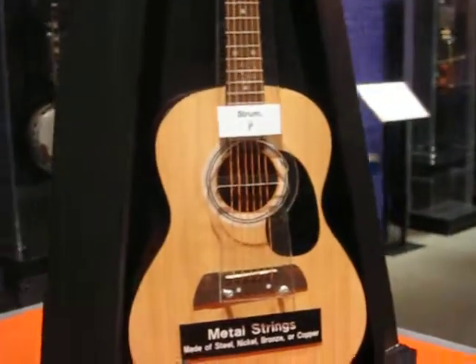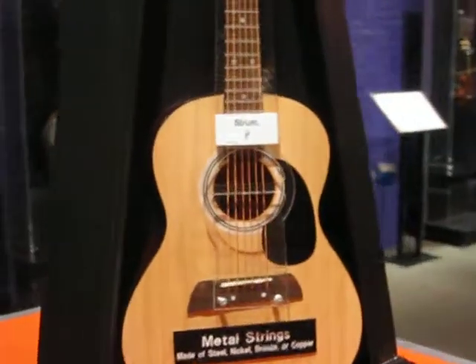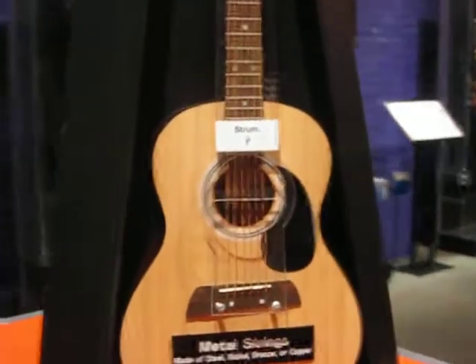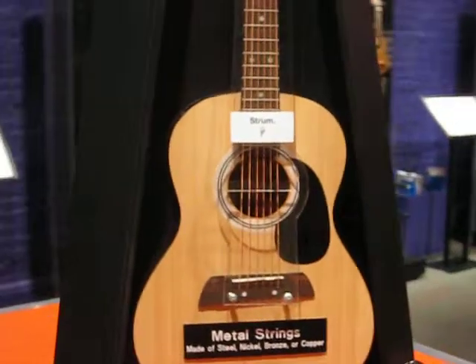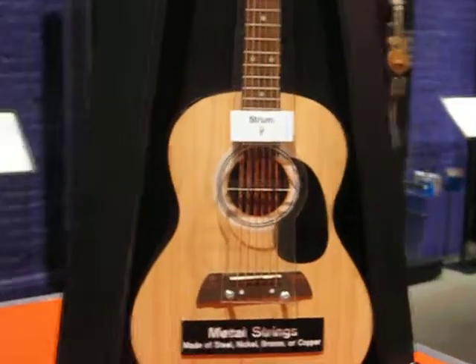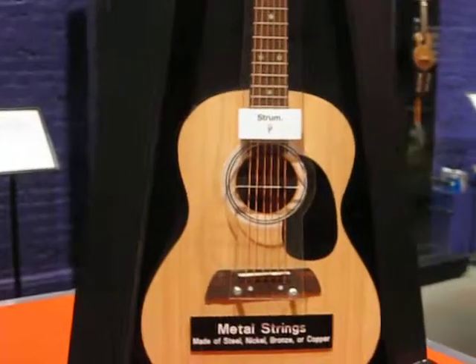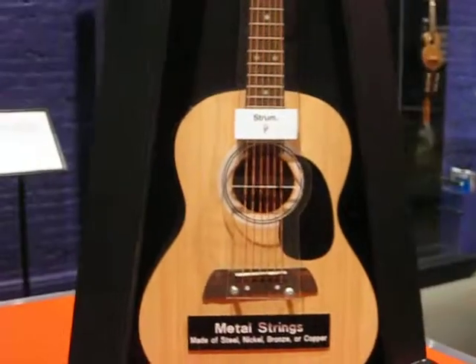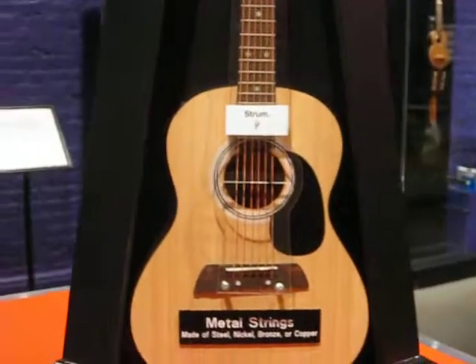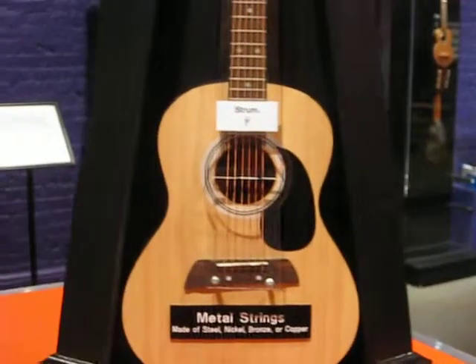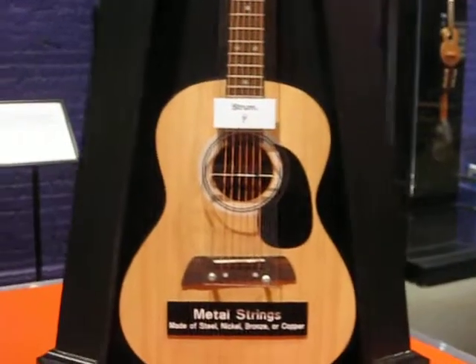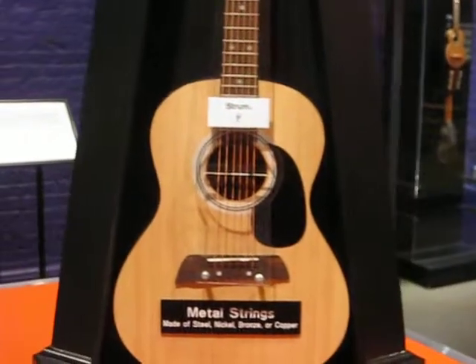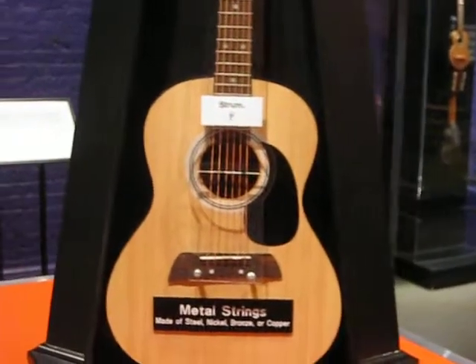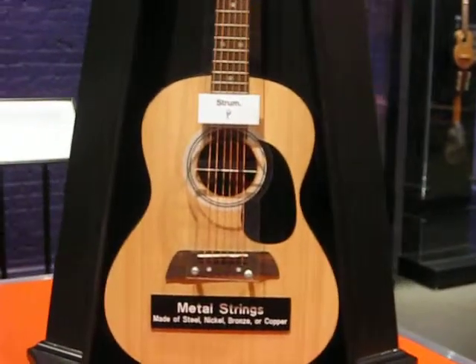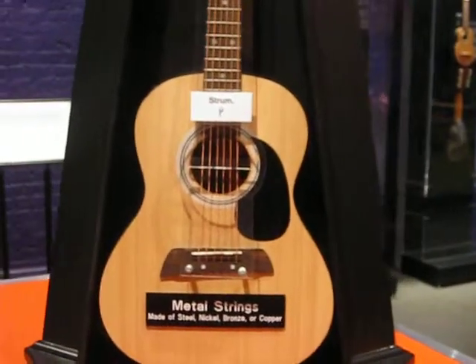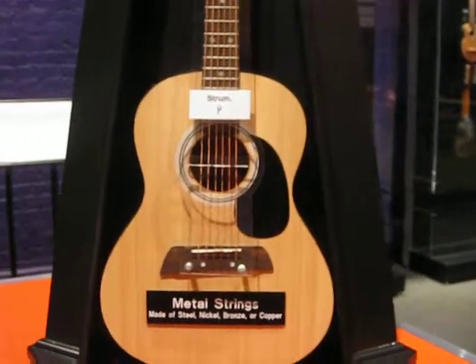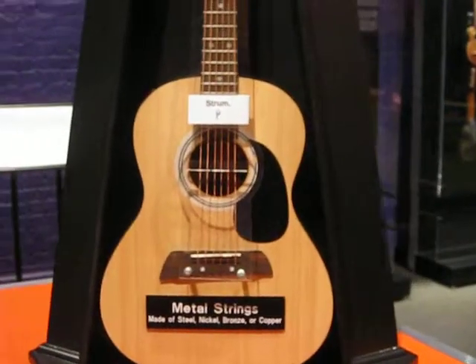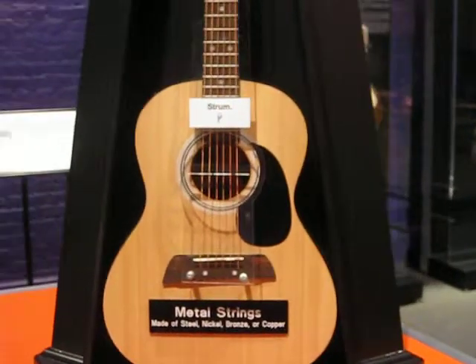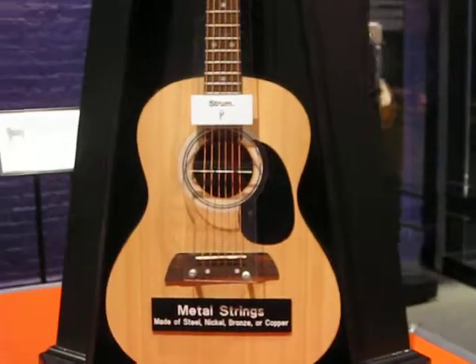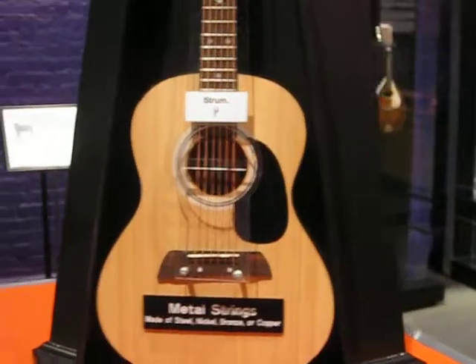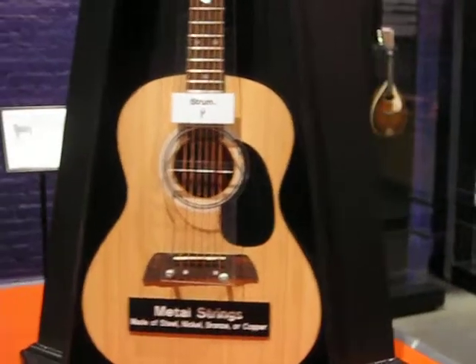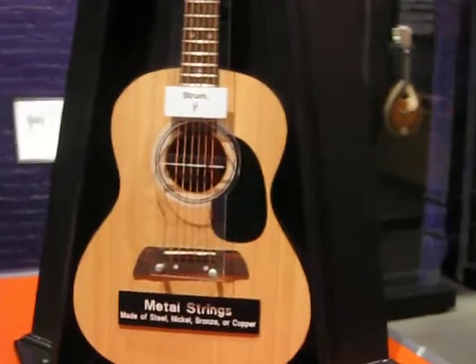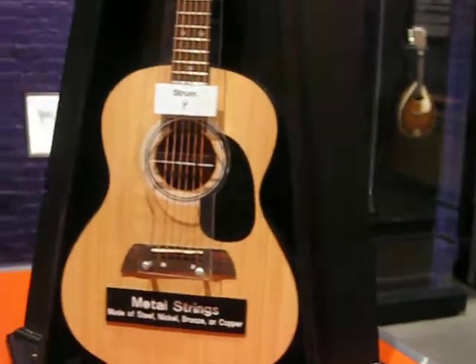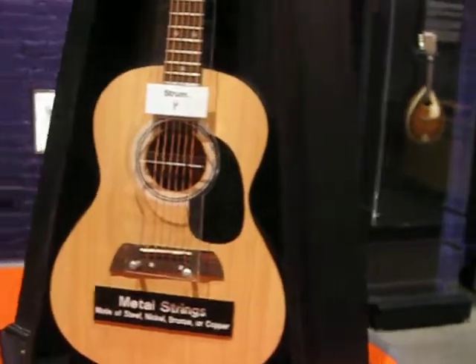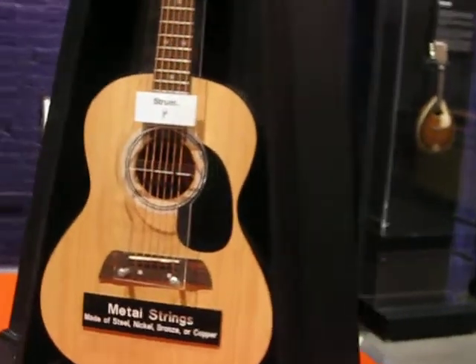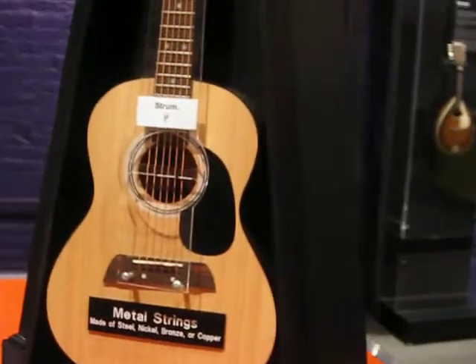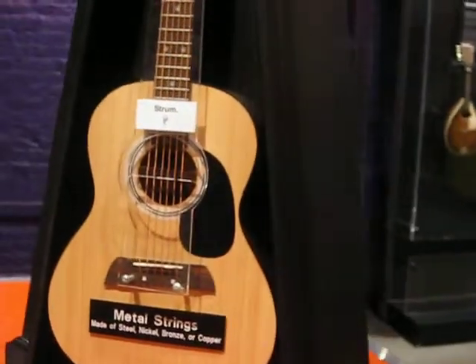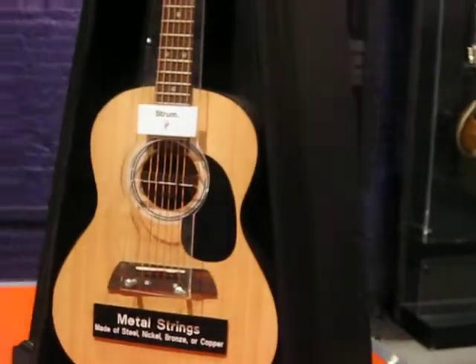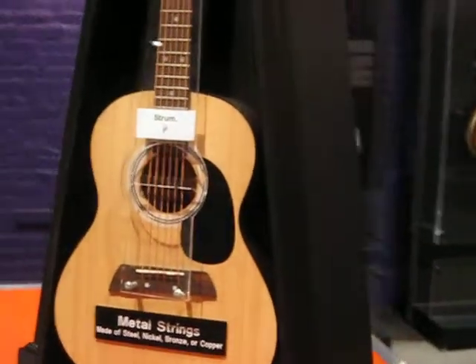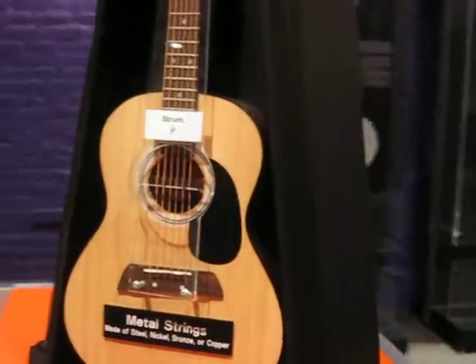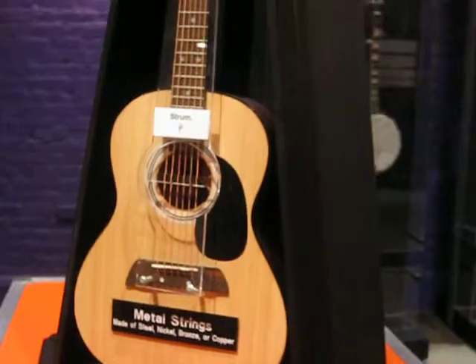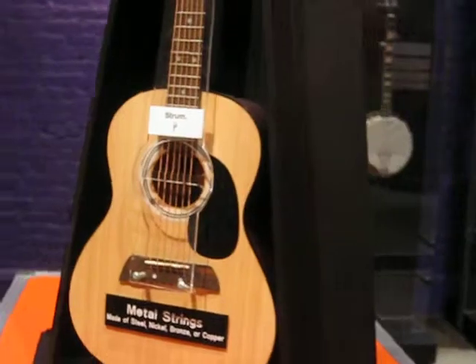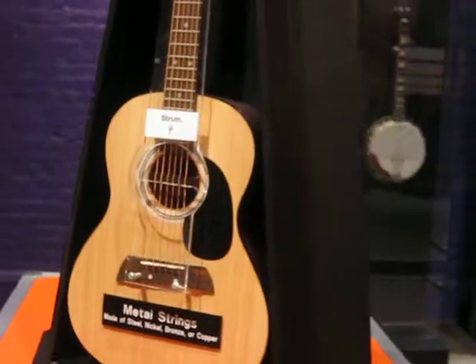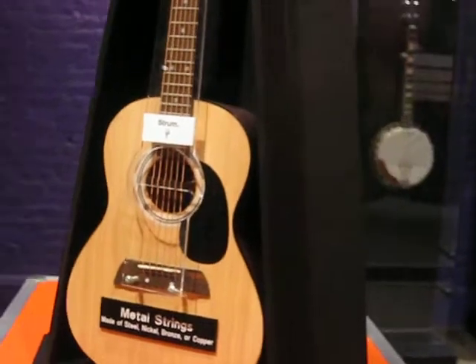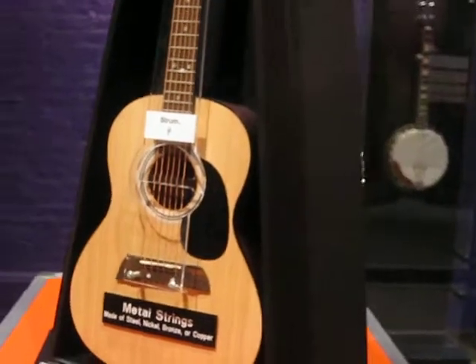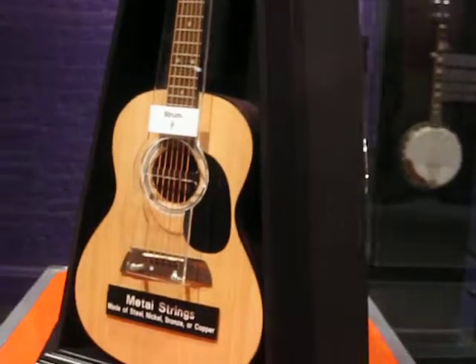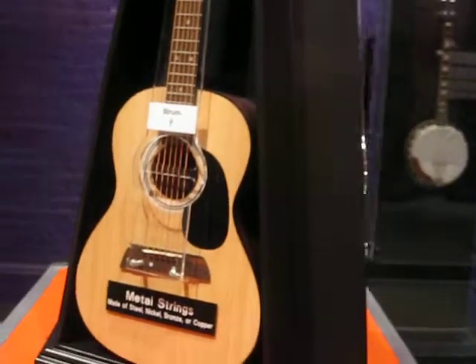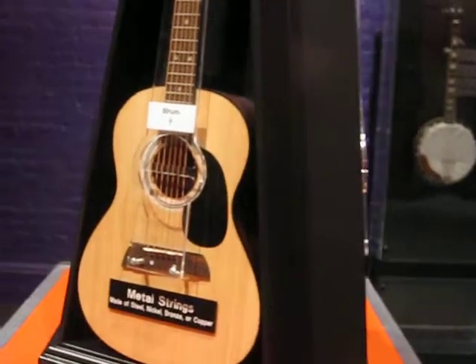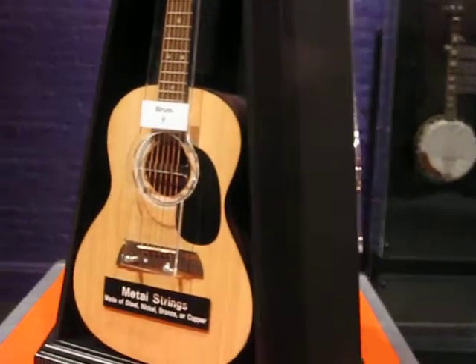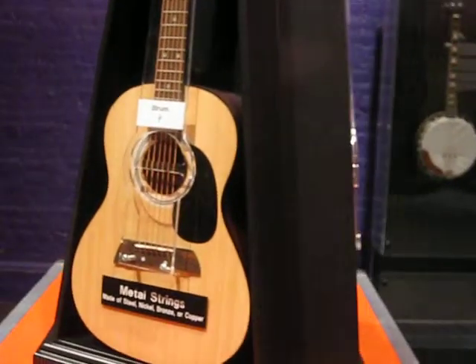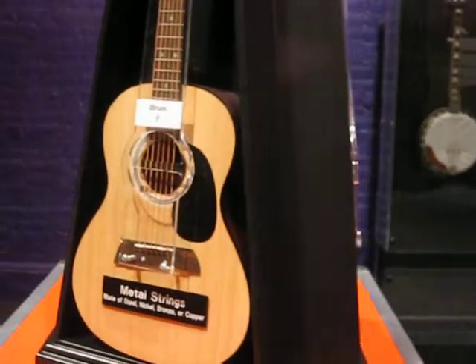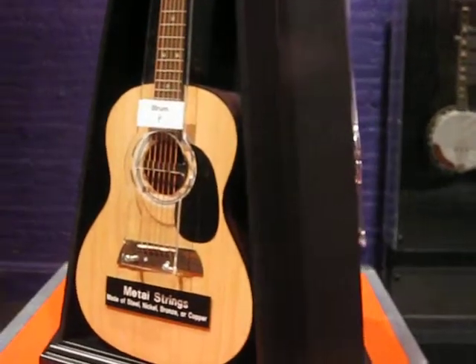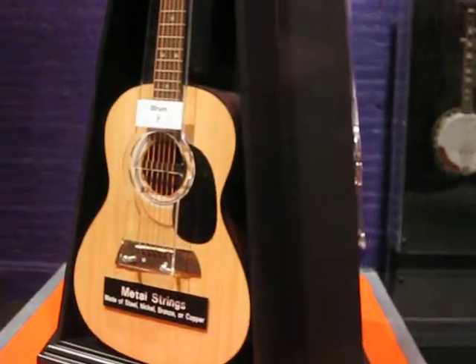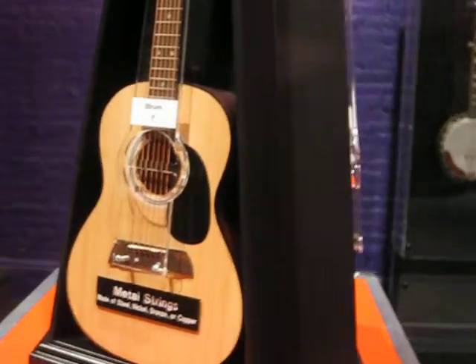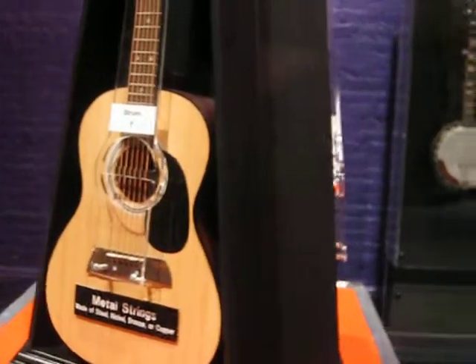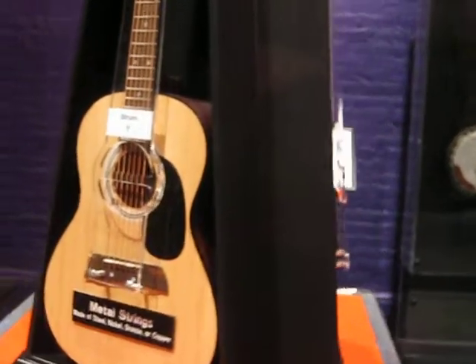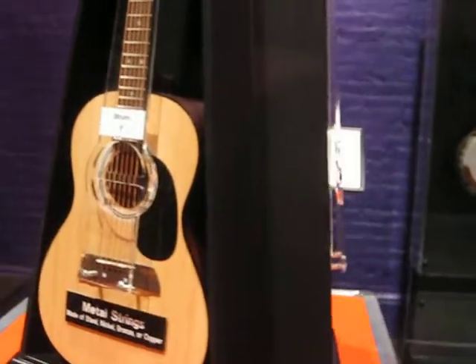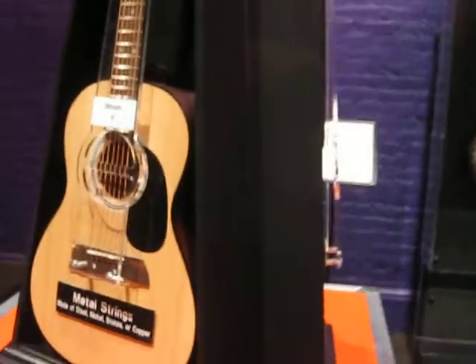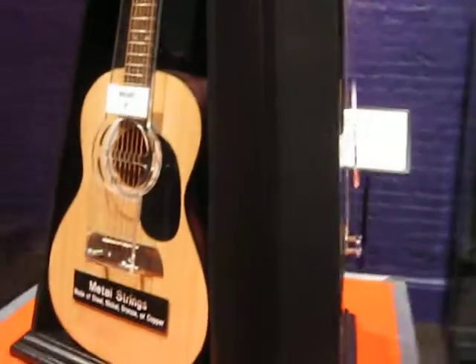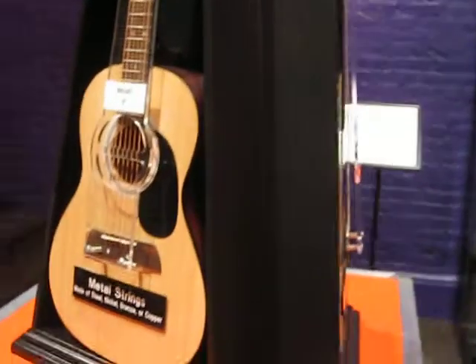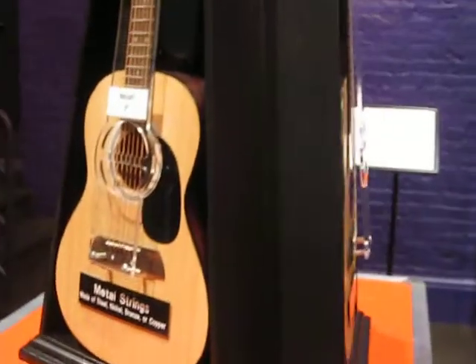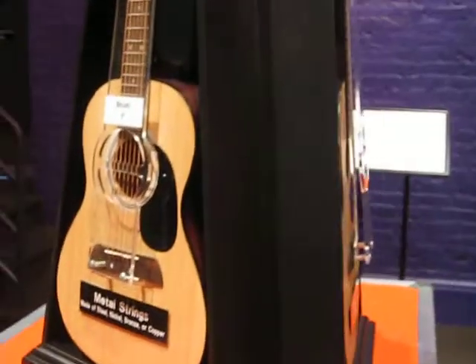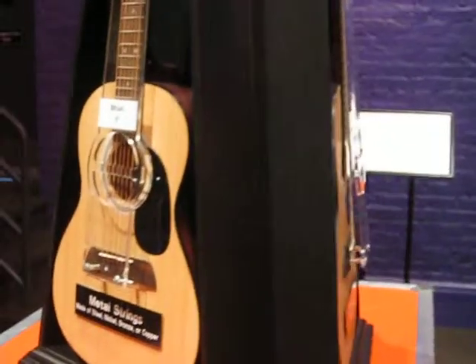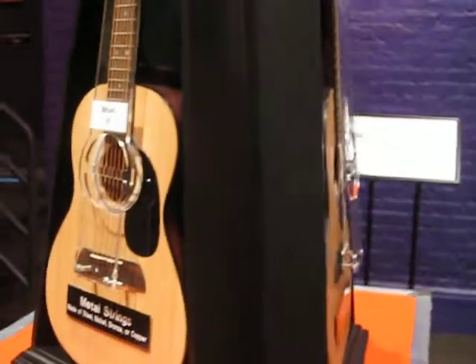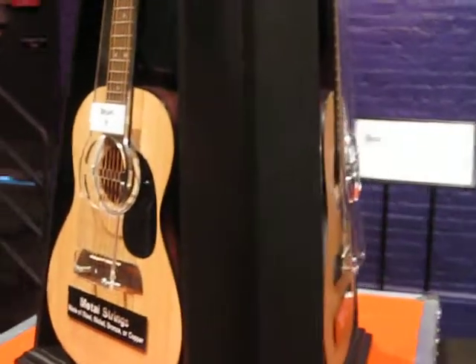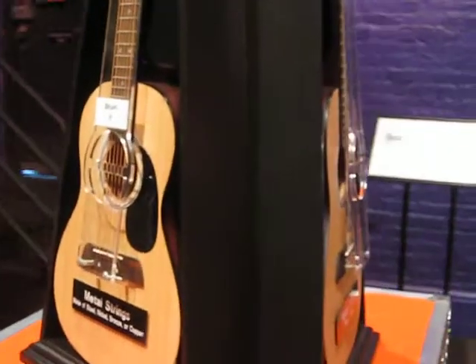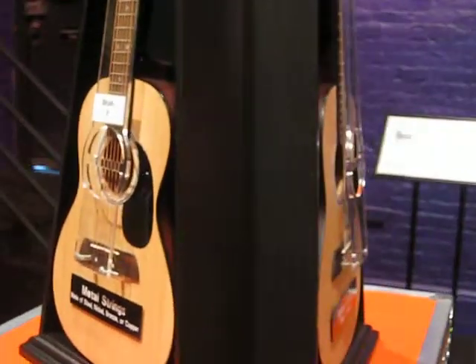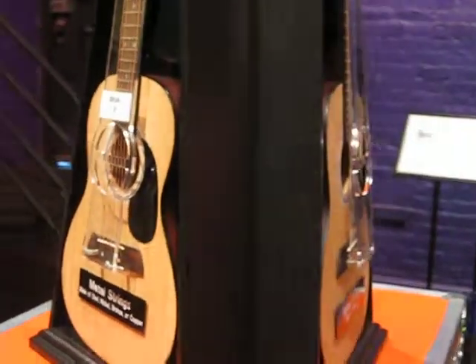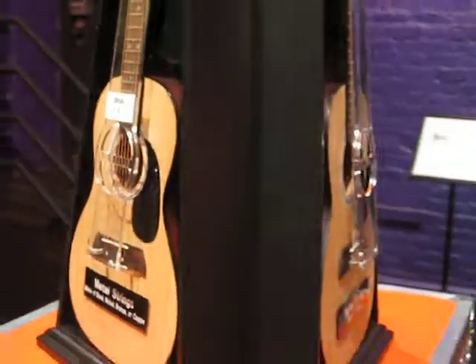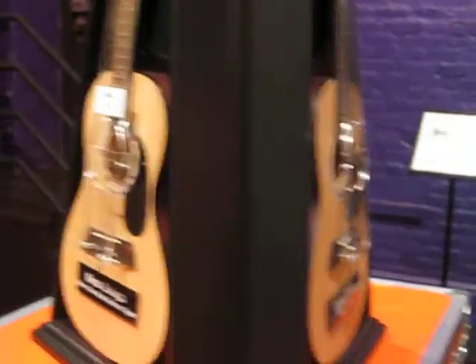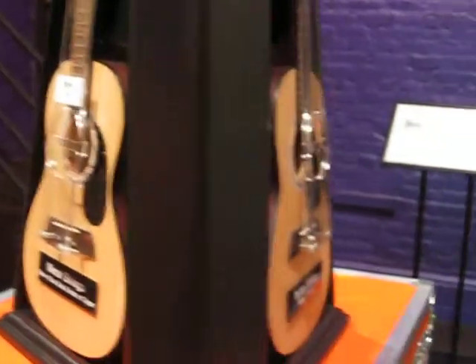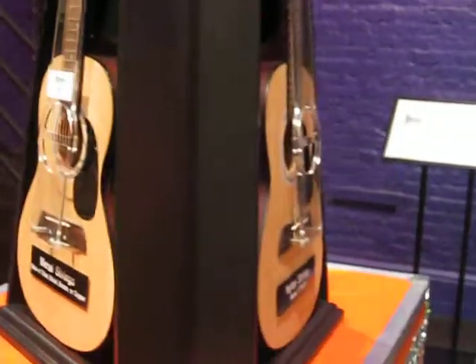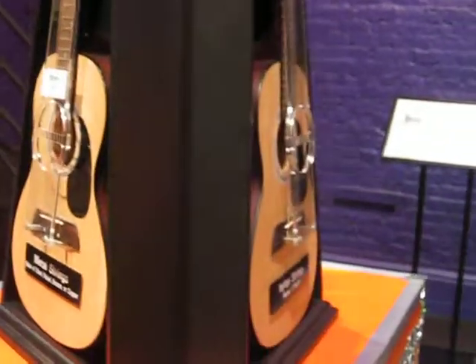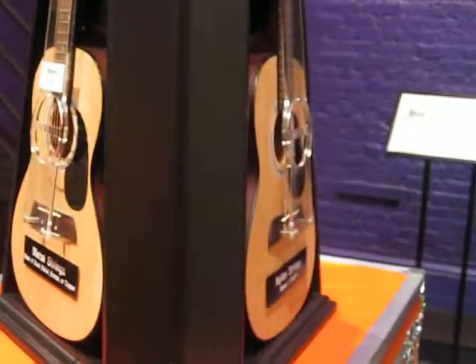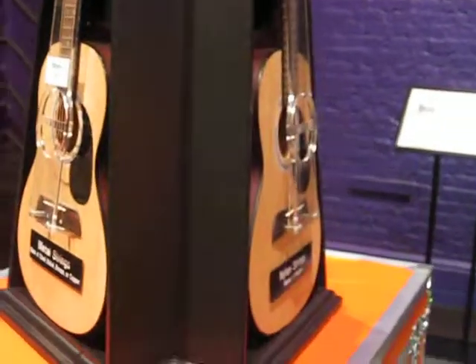The different sounds a guitar makes, the different shapes of guitar, learn about pitch, learn about the vibrations and the science behind it.